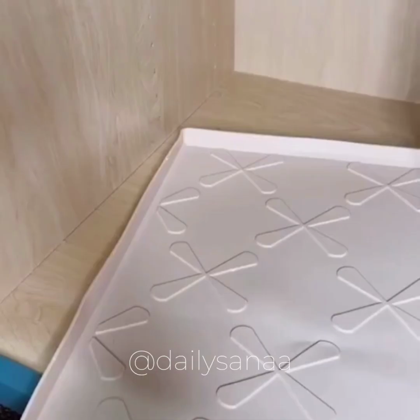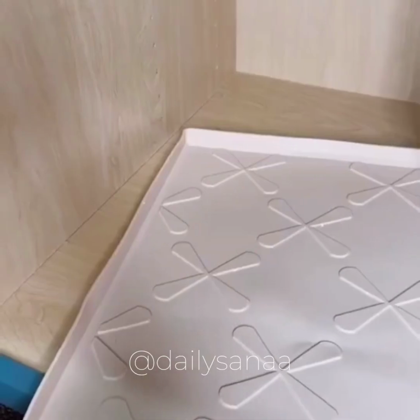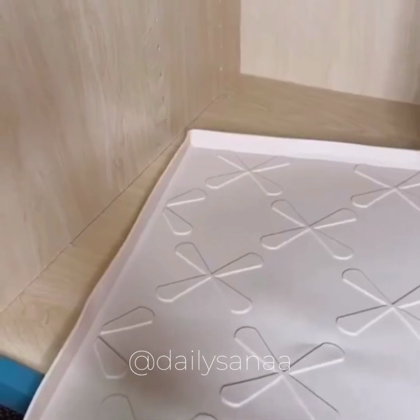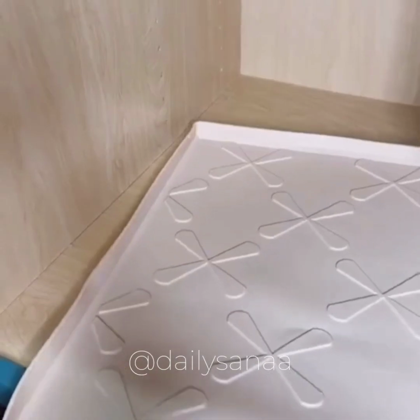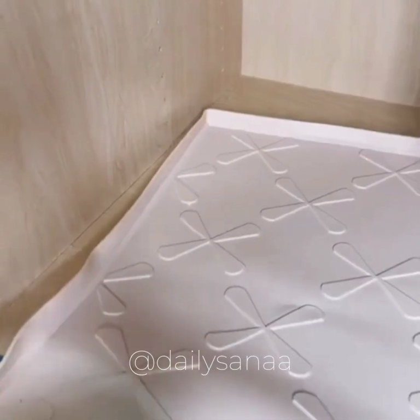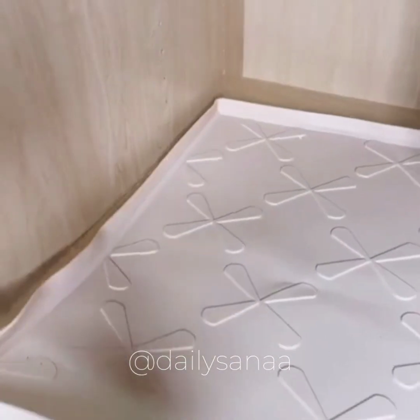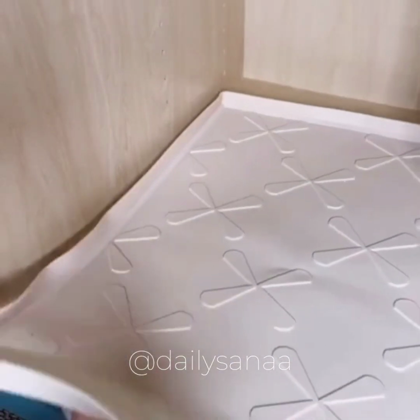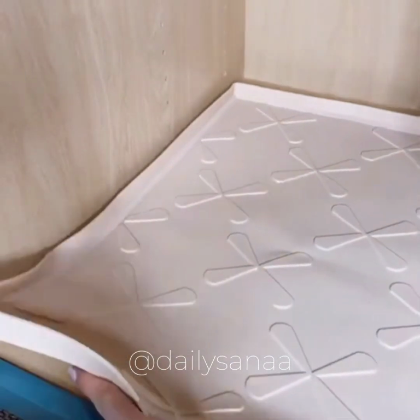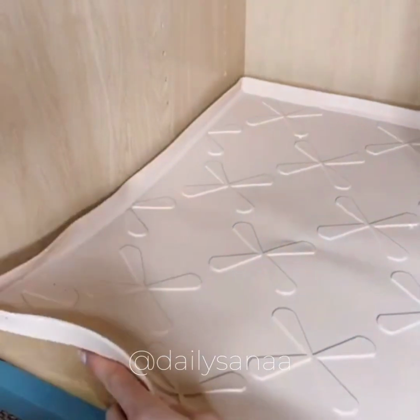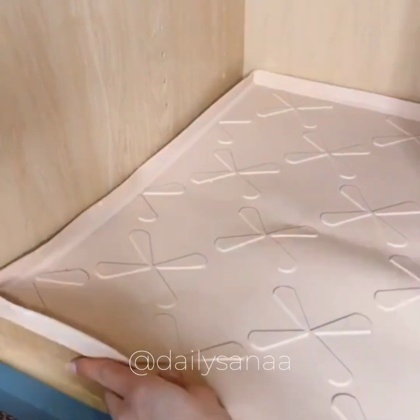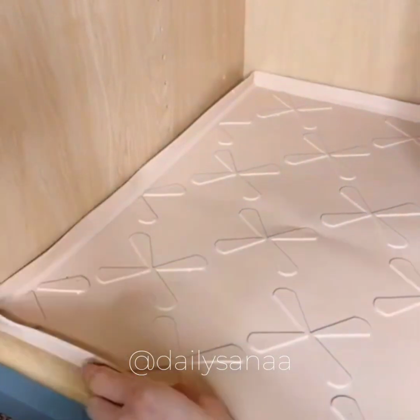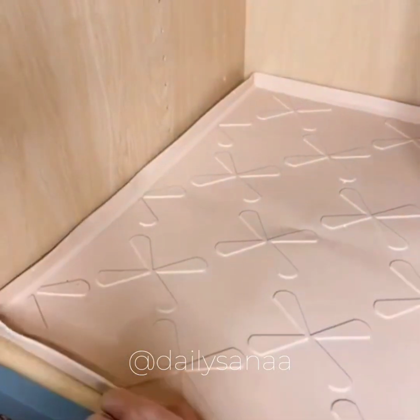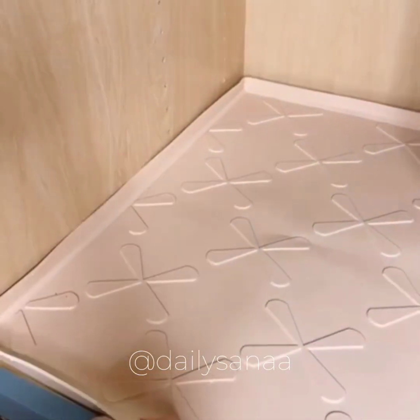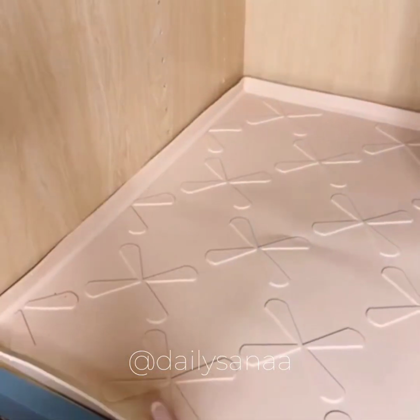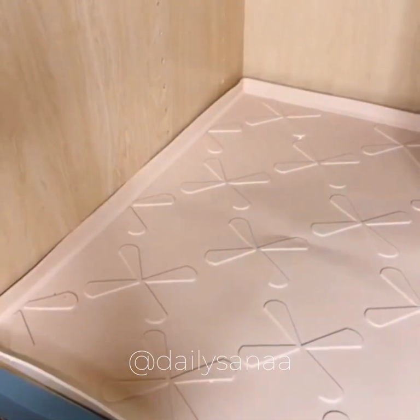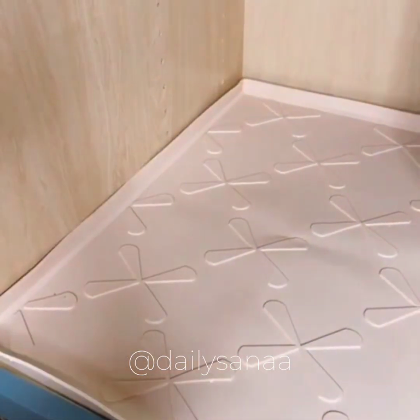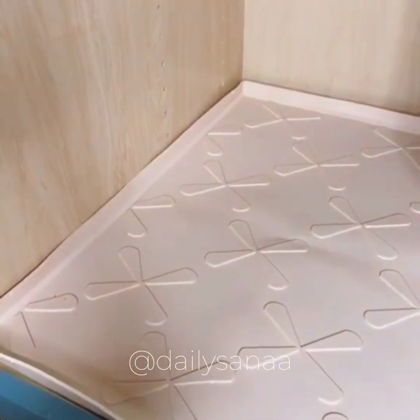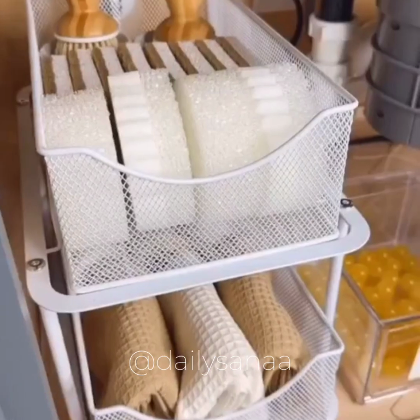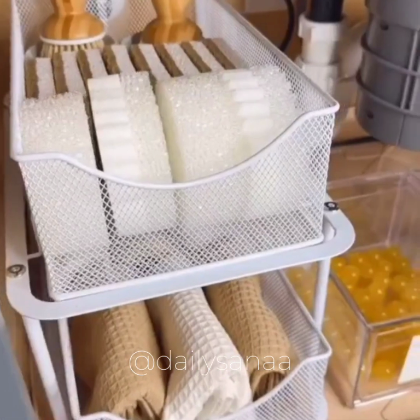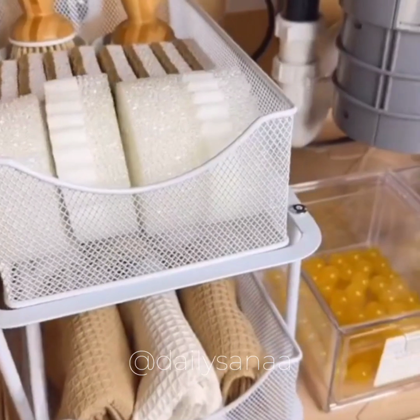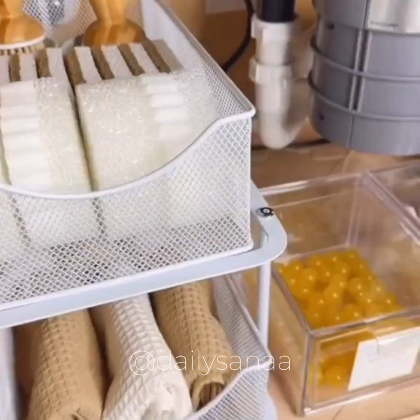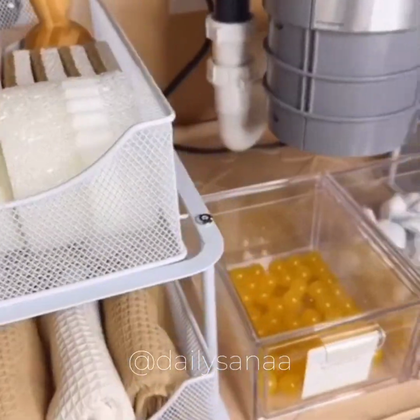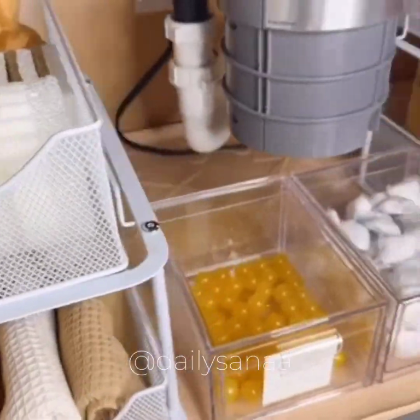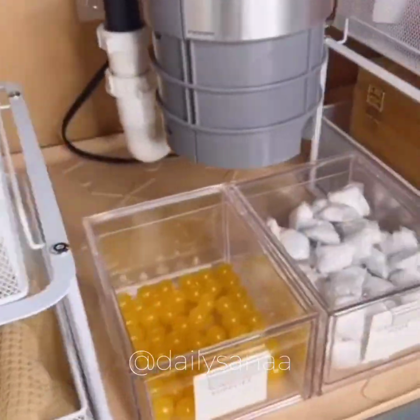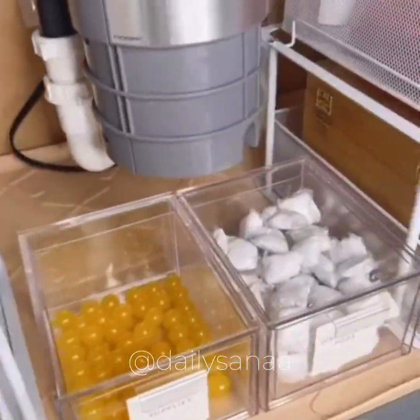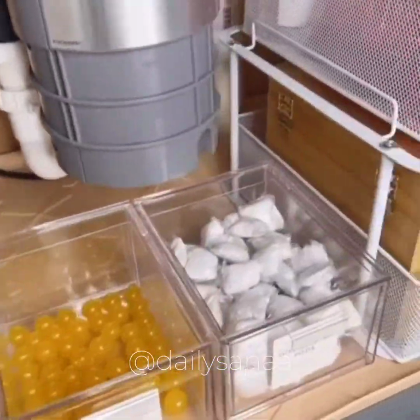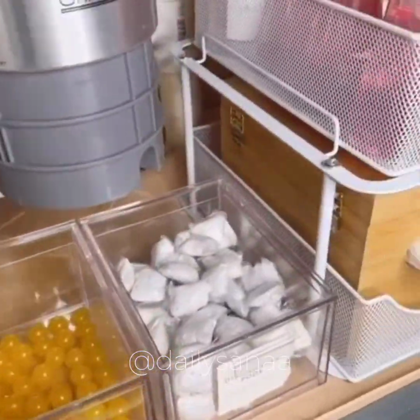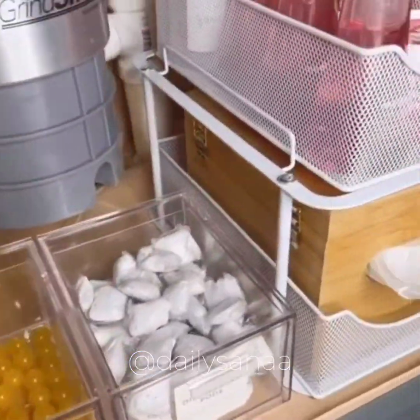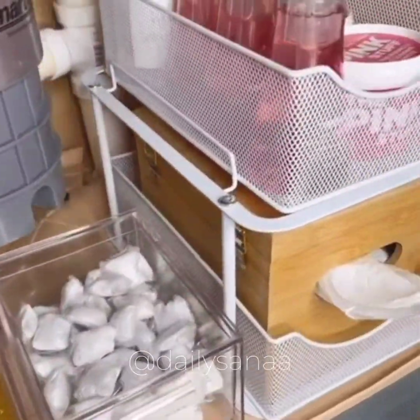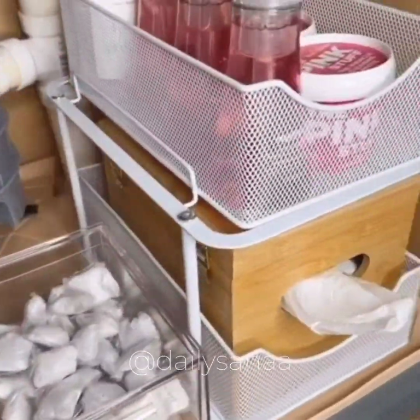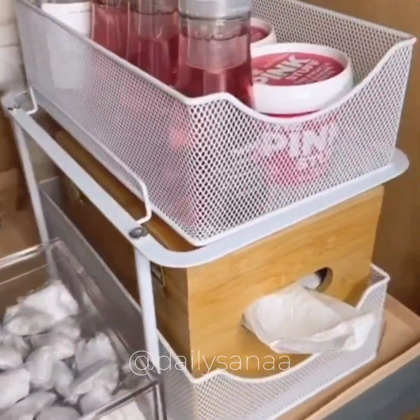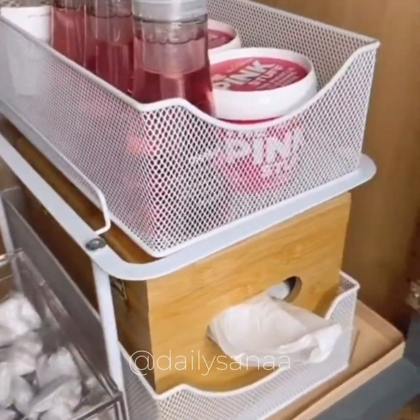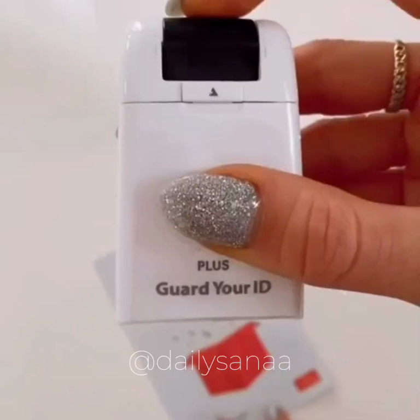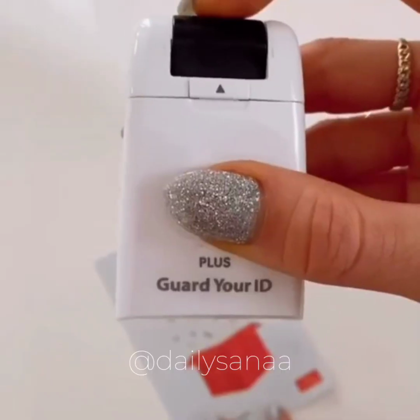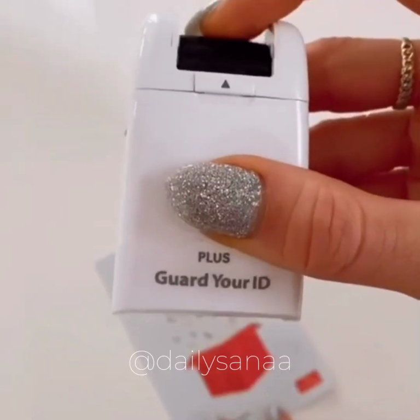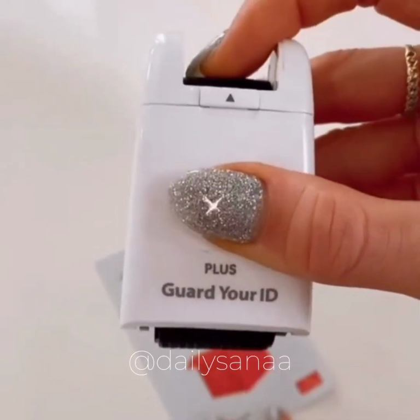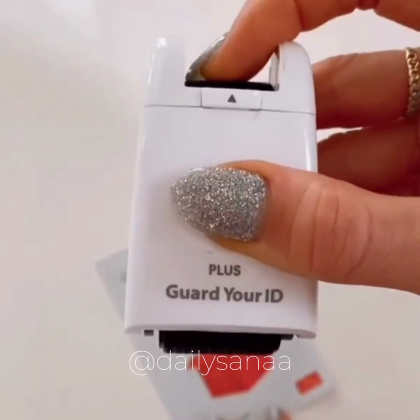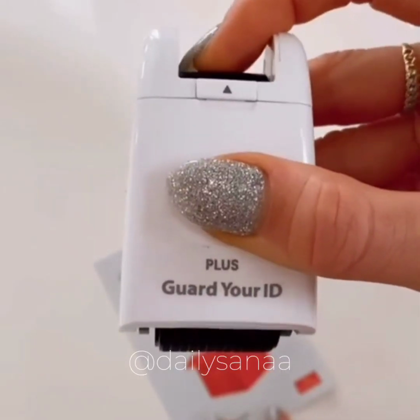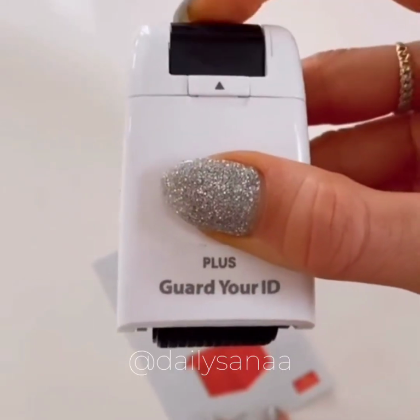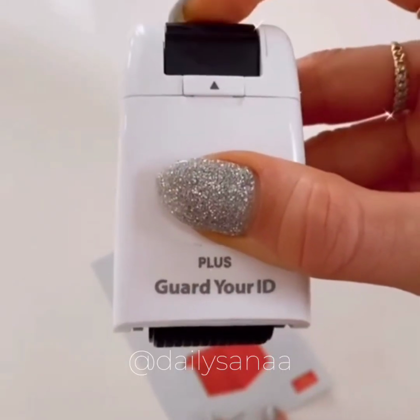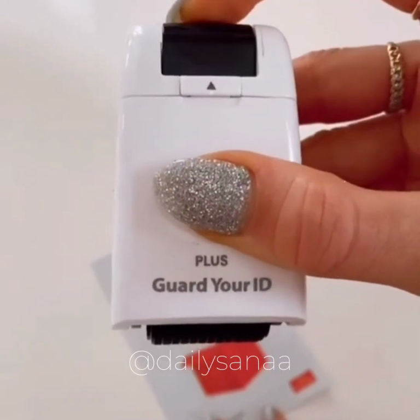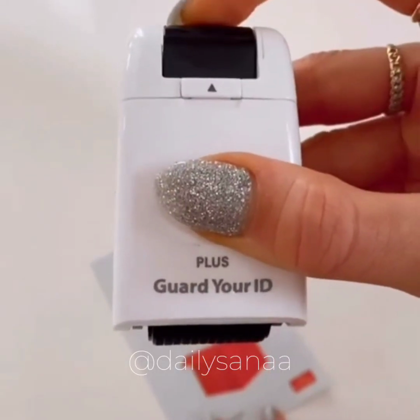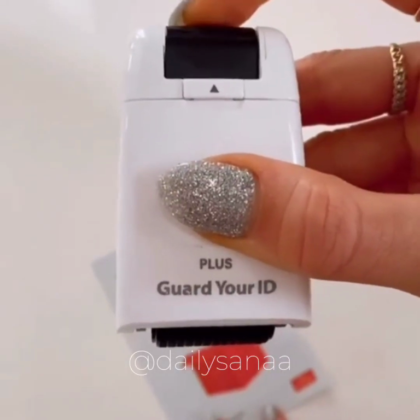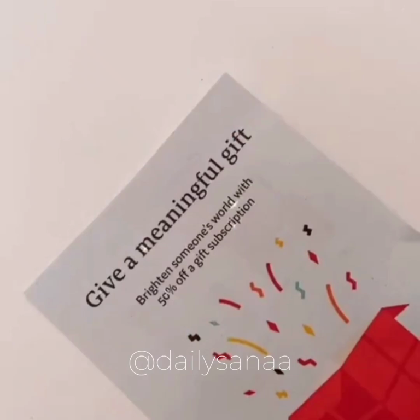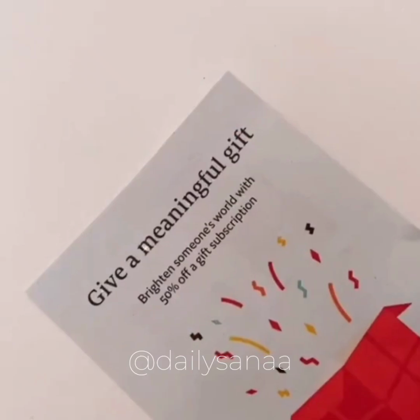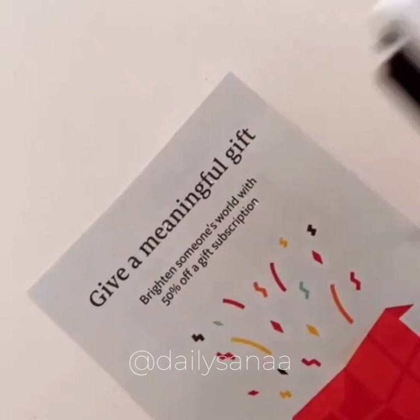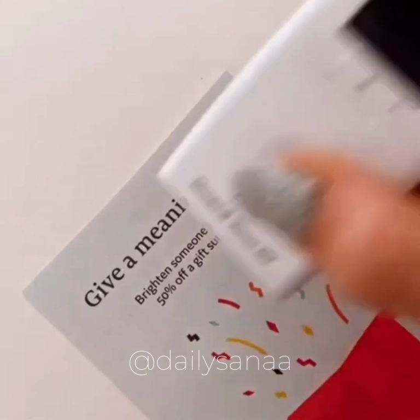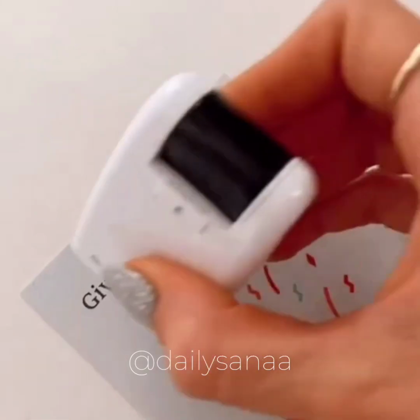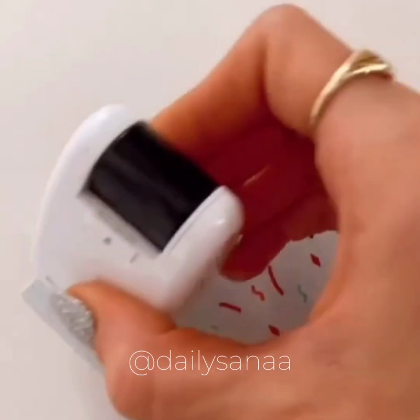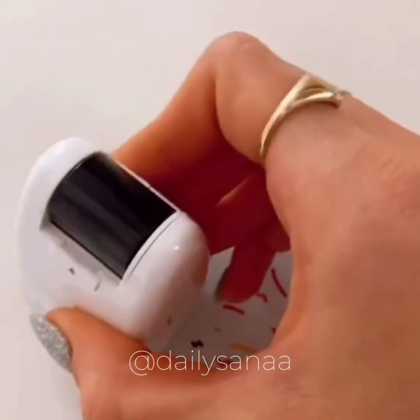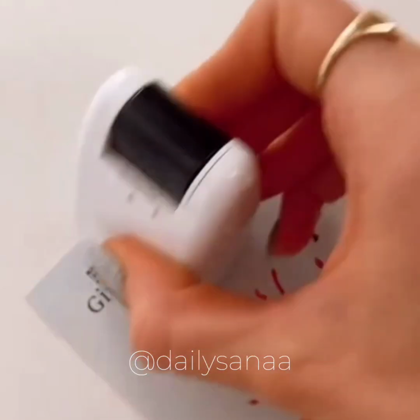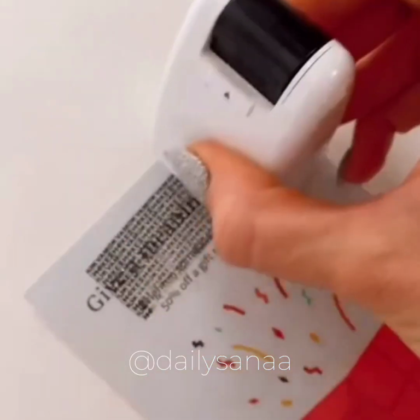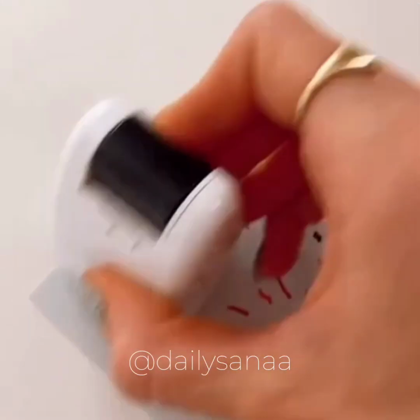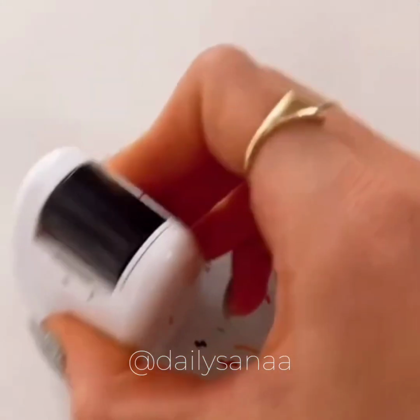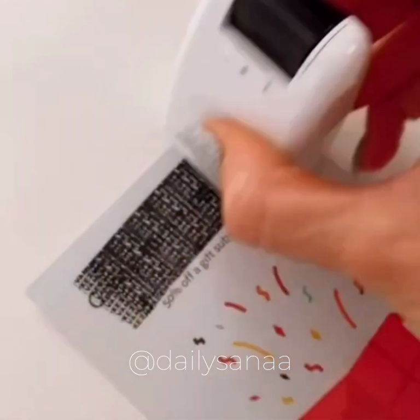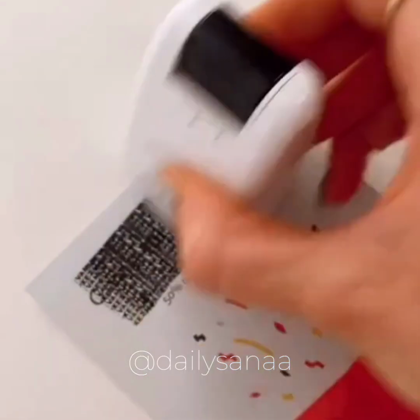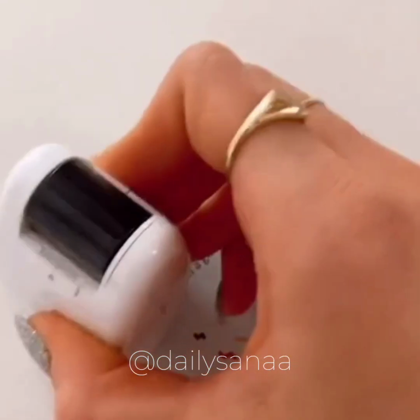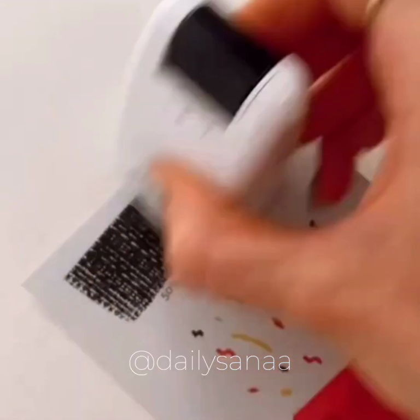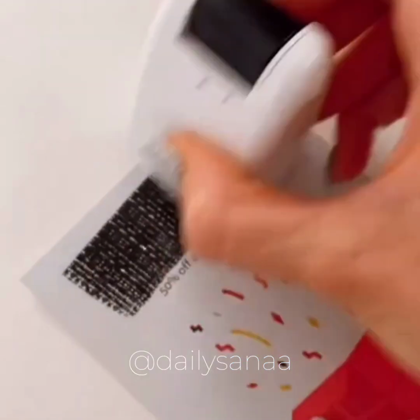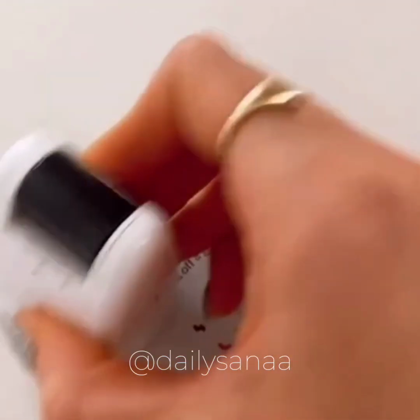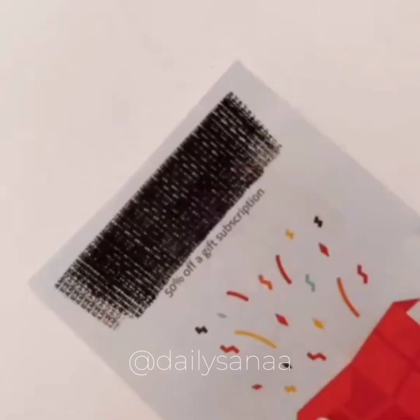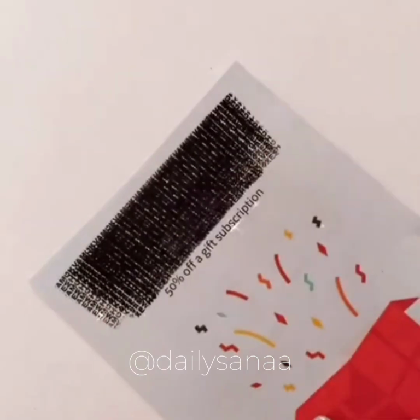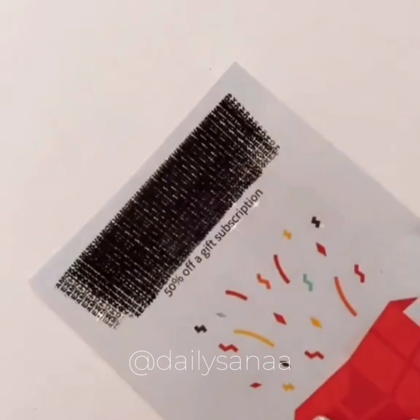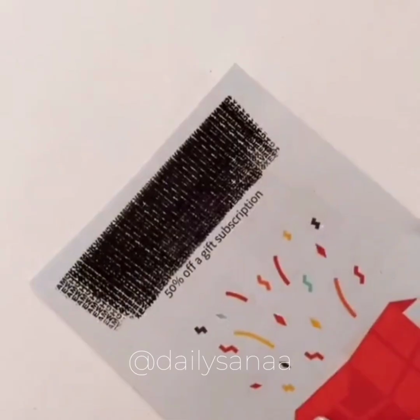This stamp comes with an ink protector and is perfect for covering info before throwing it away.